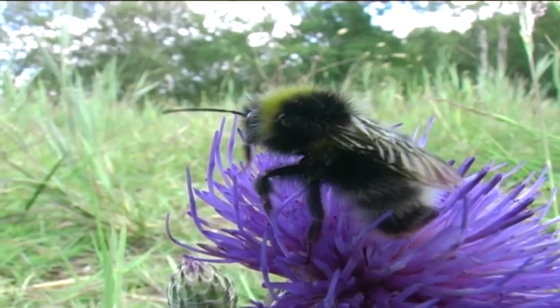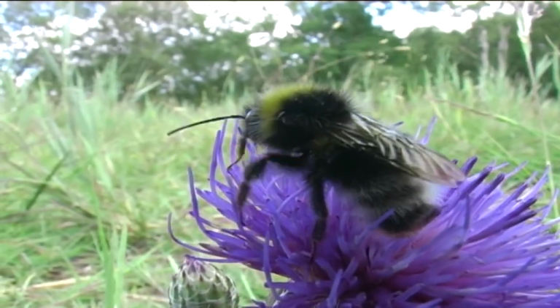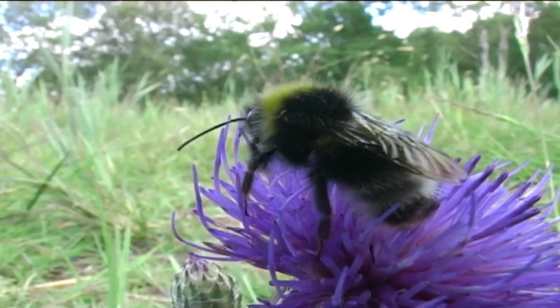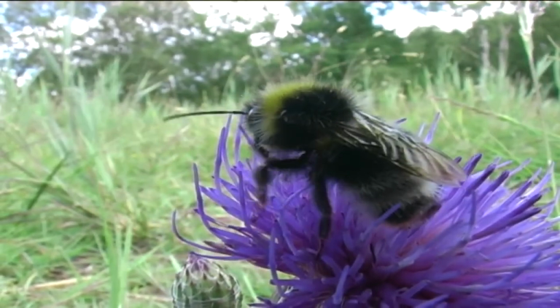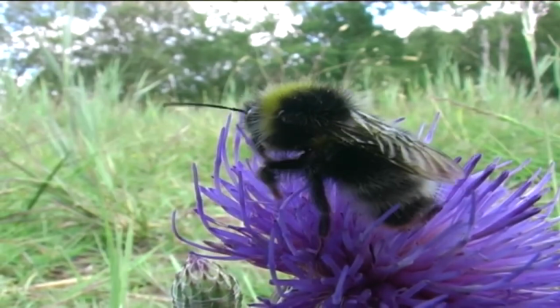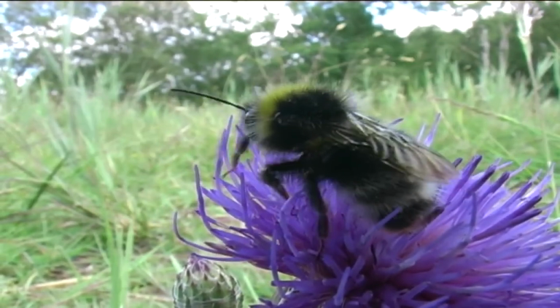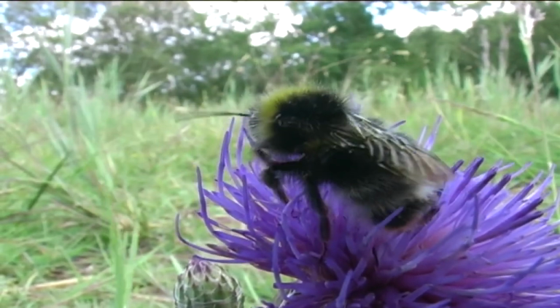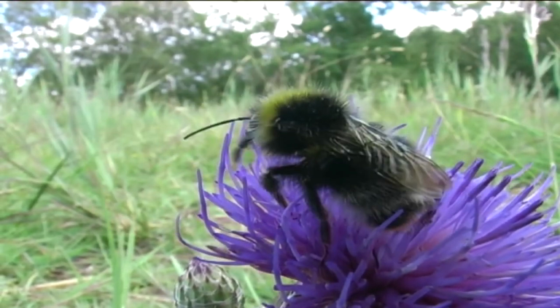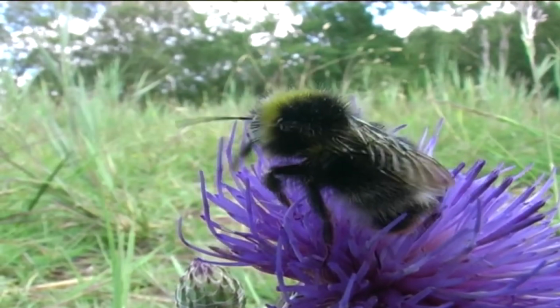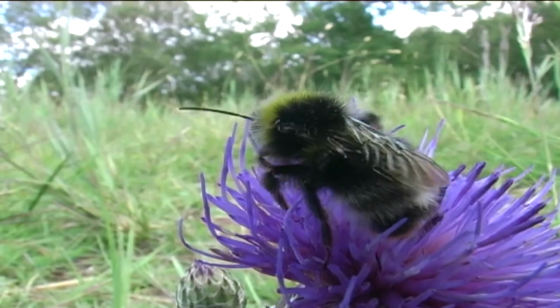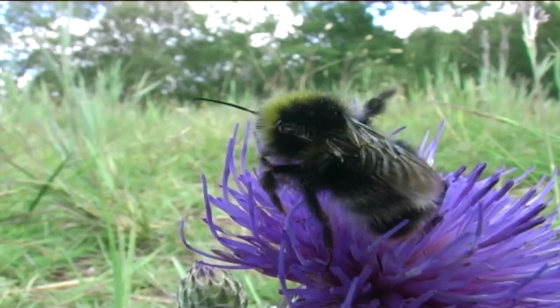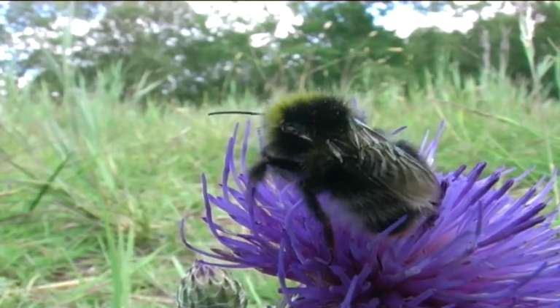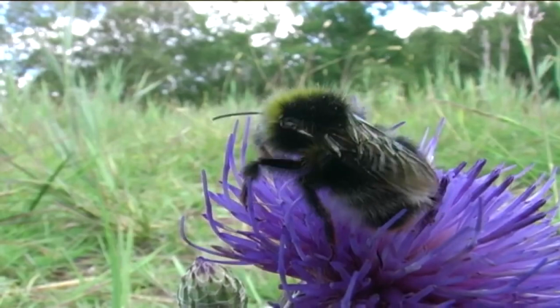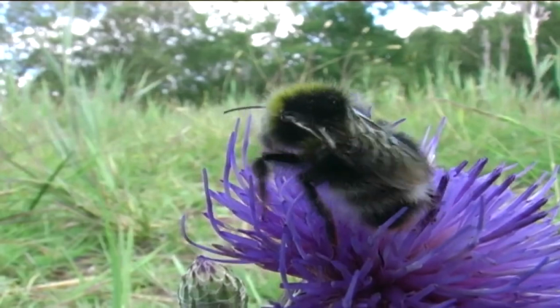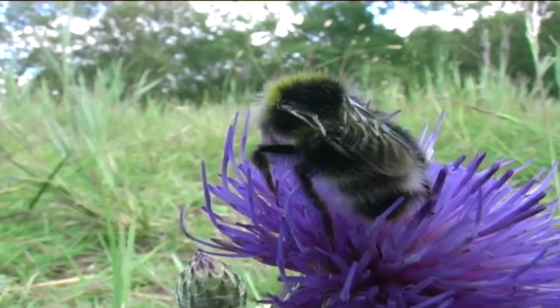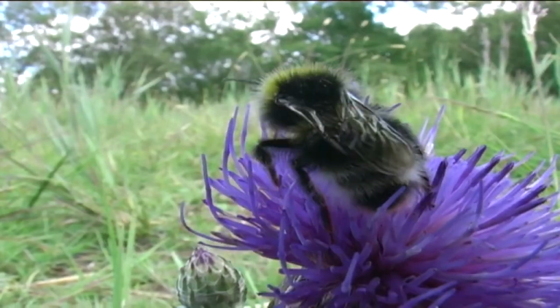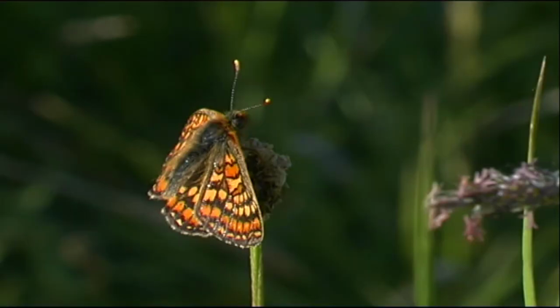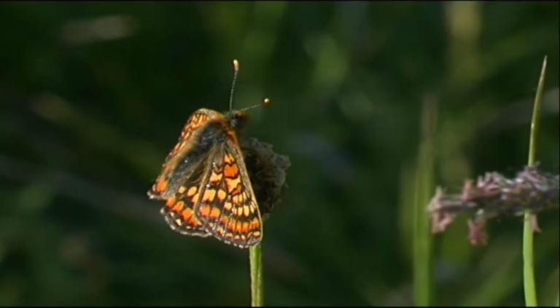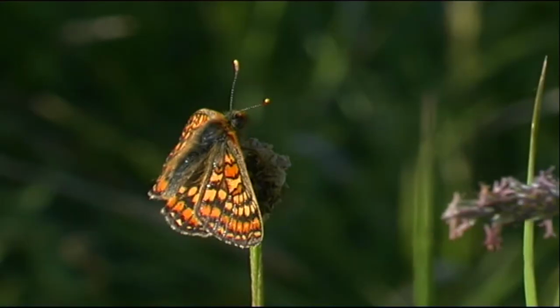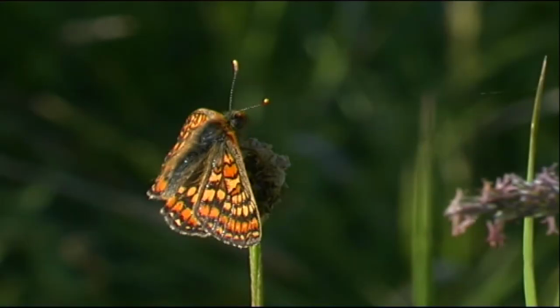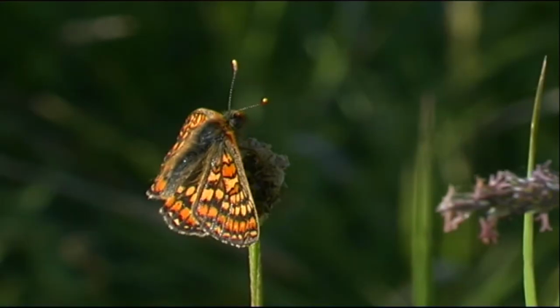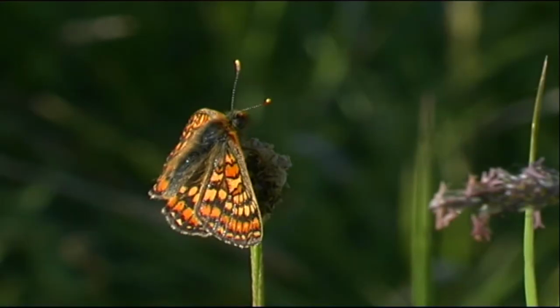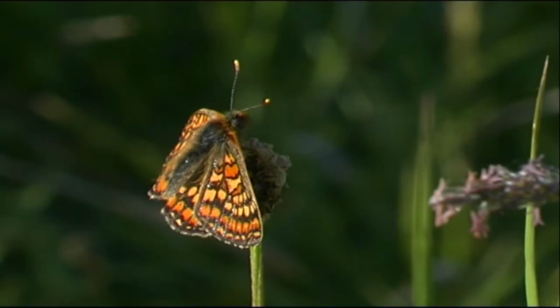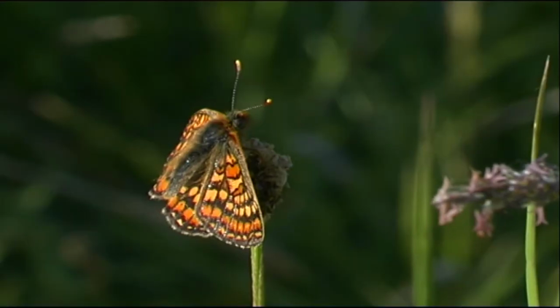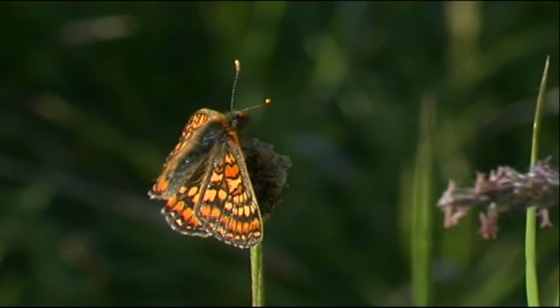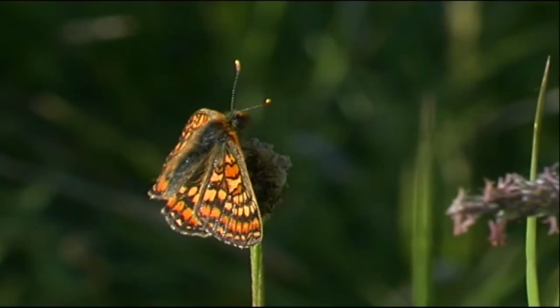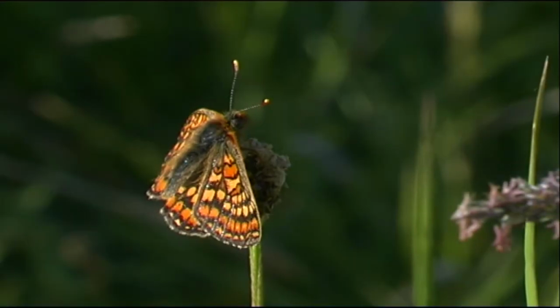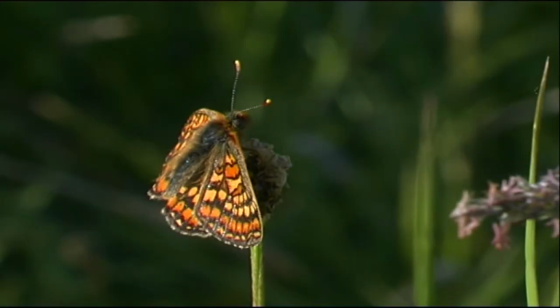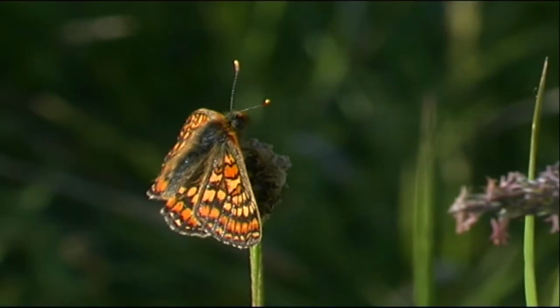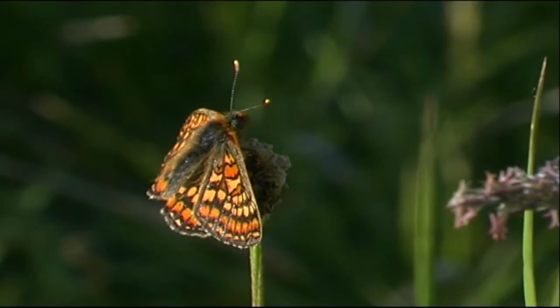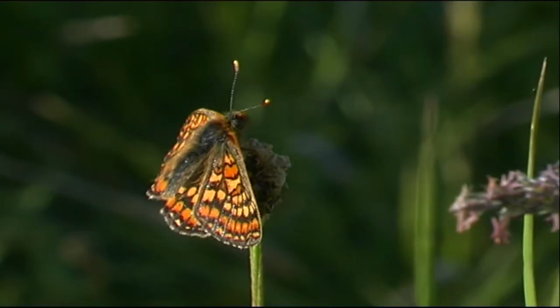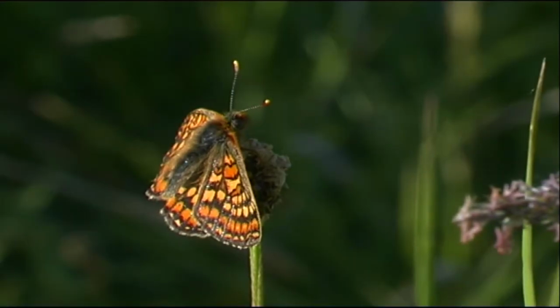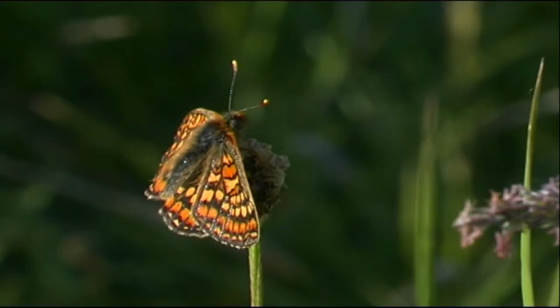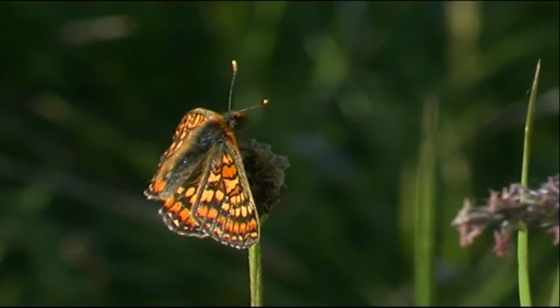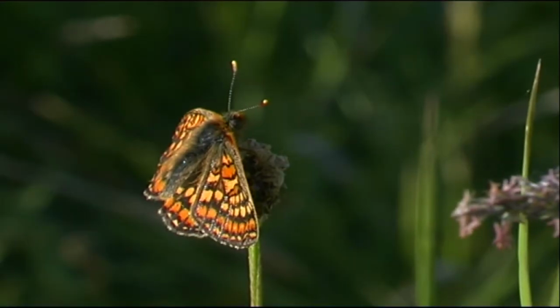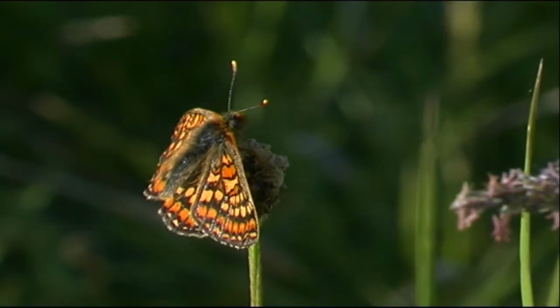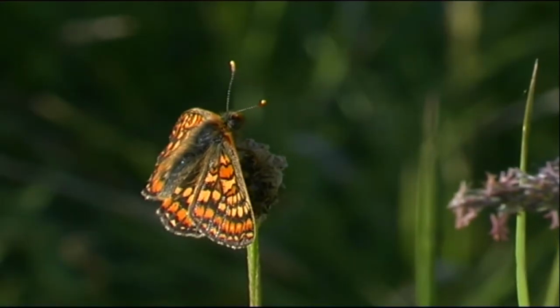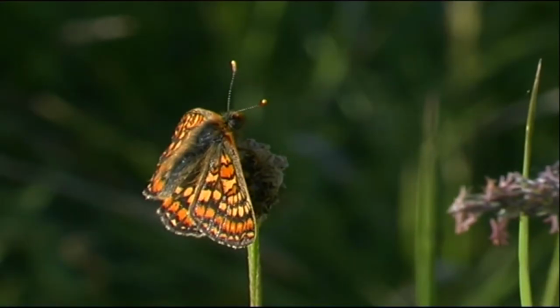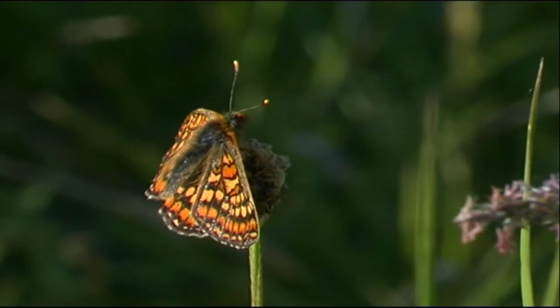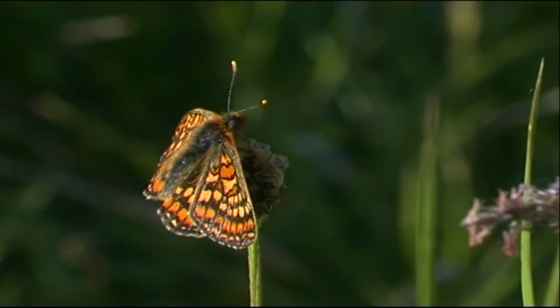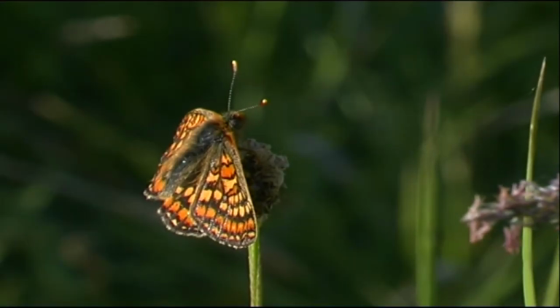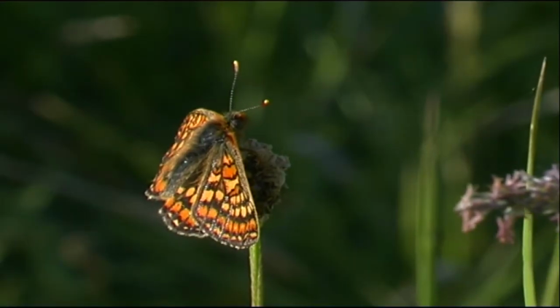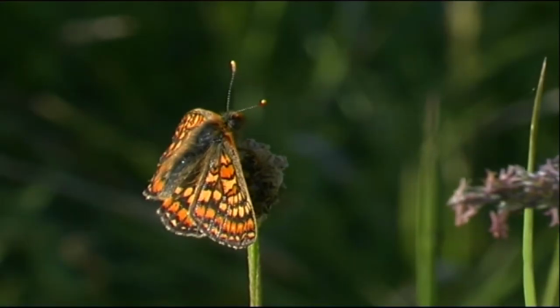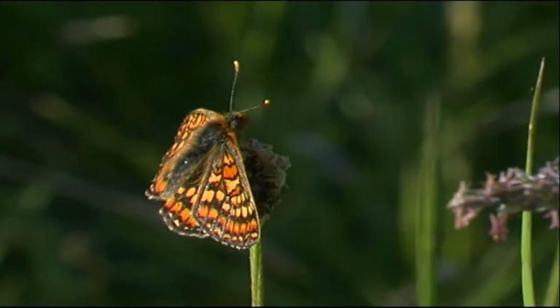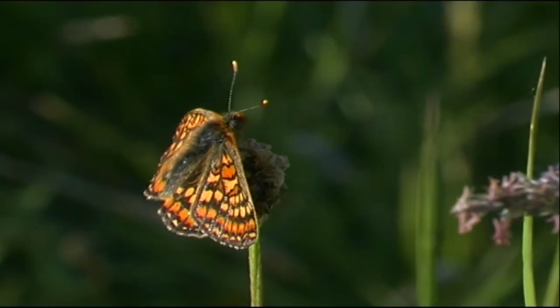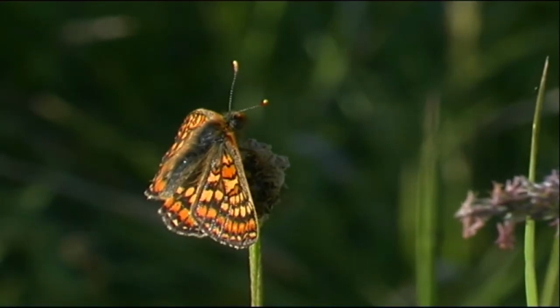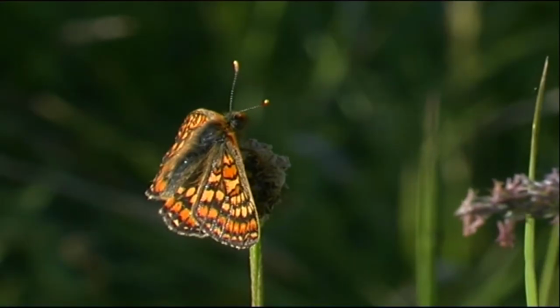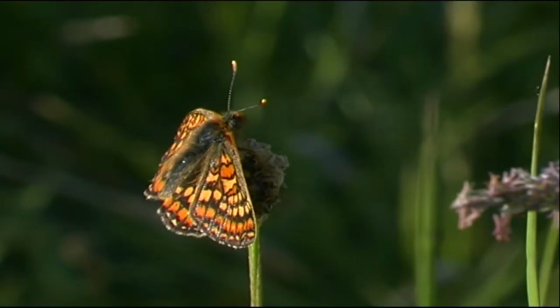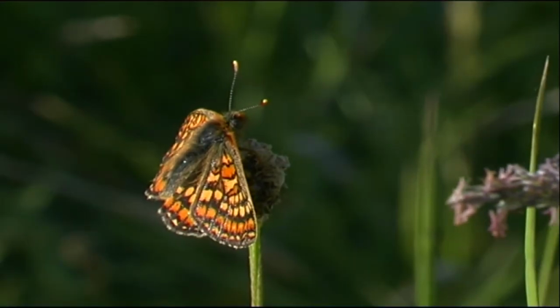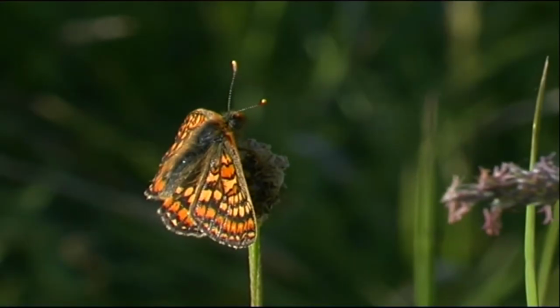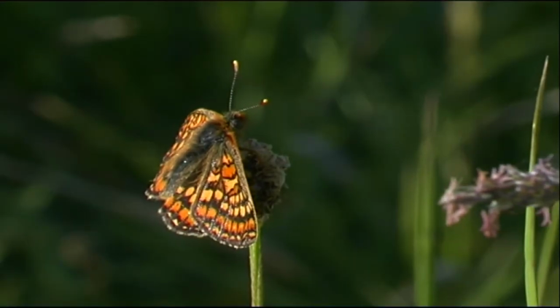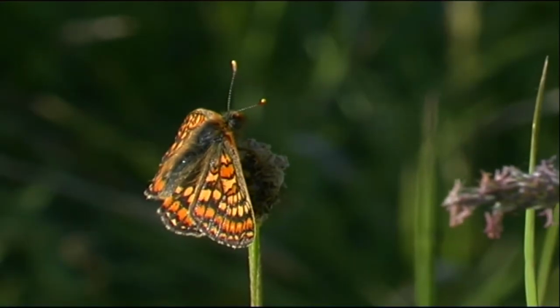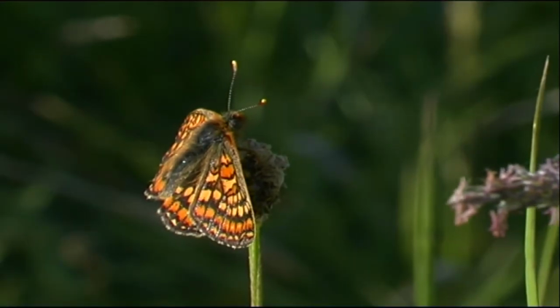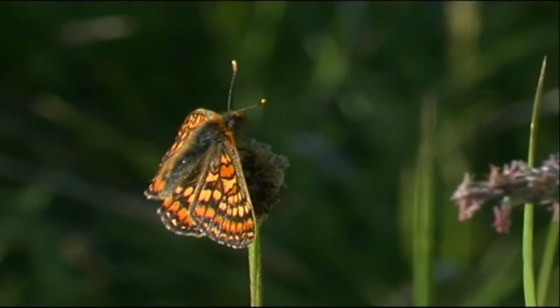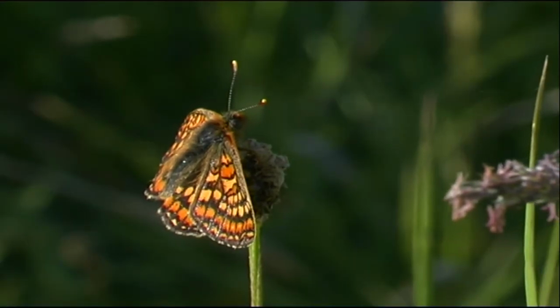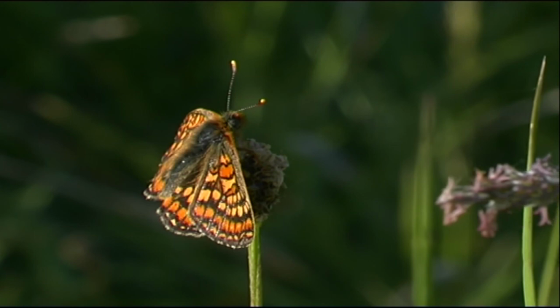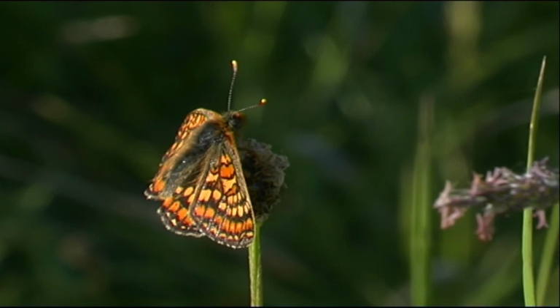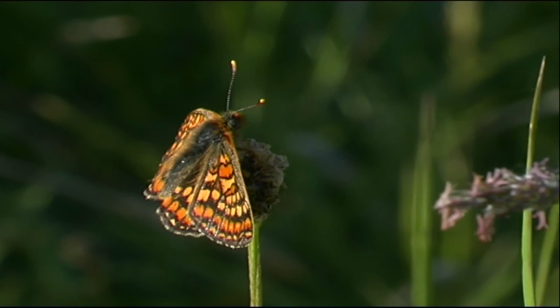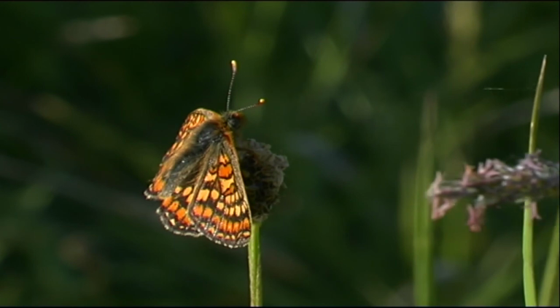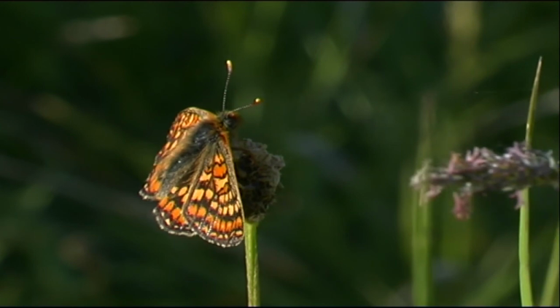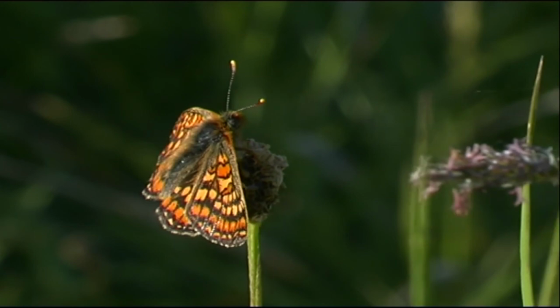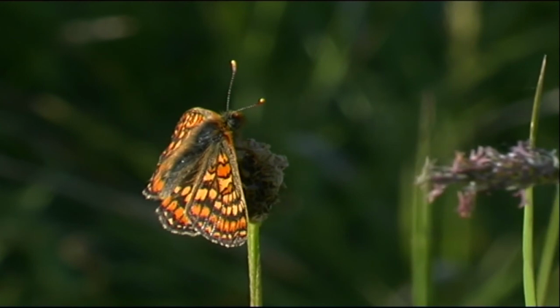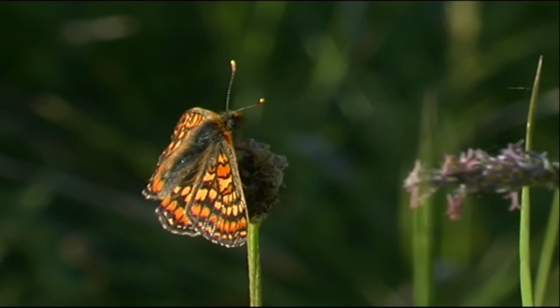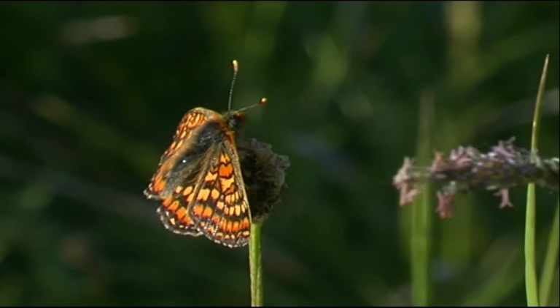We can save rare species like the Marsh Fritillary. Visit Butterfly Conservation to find out how.